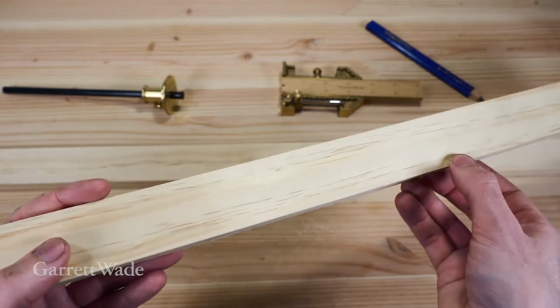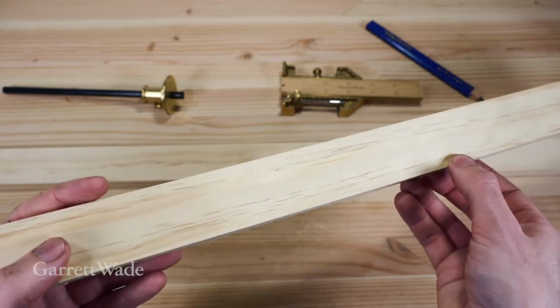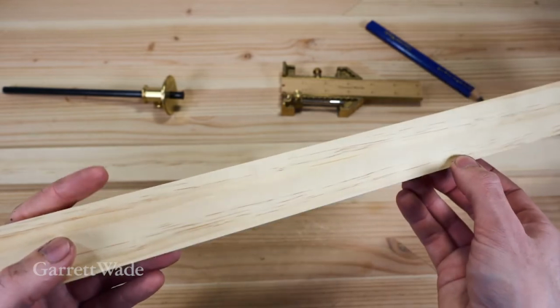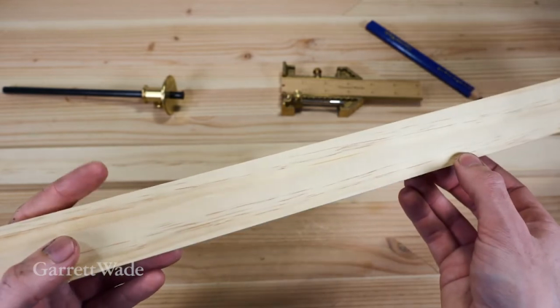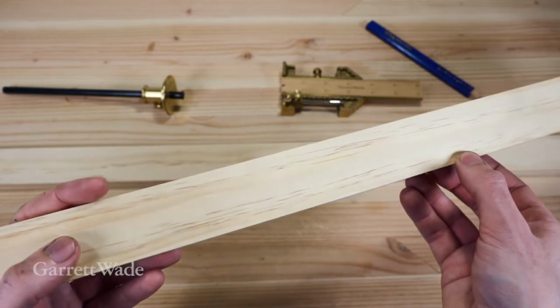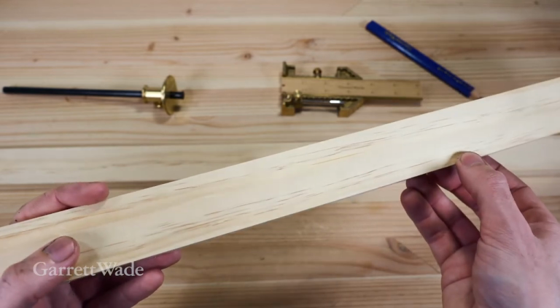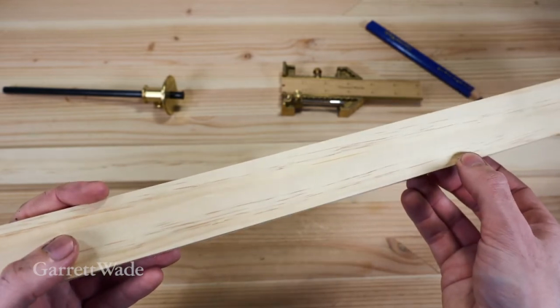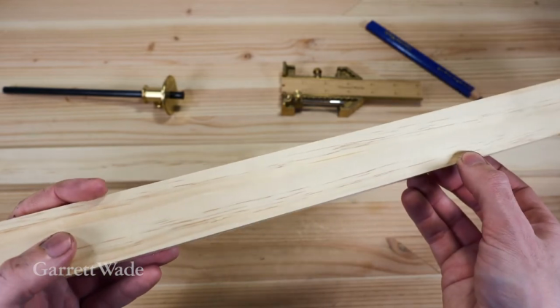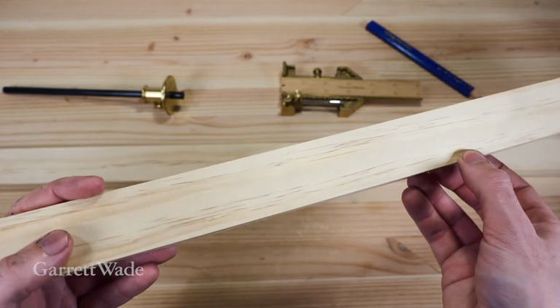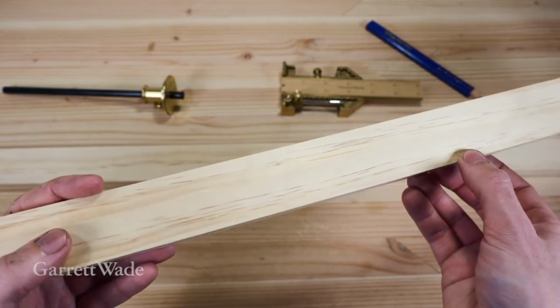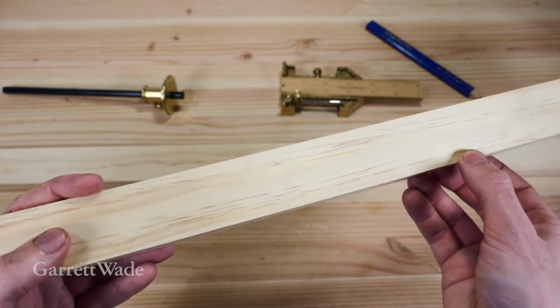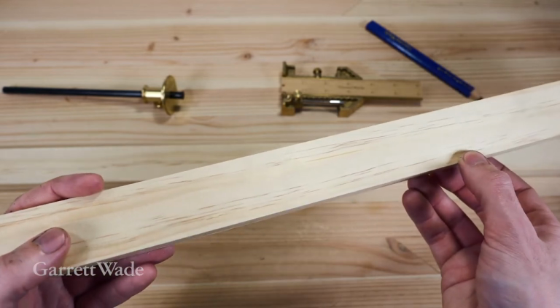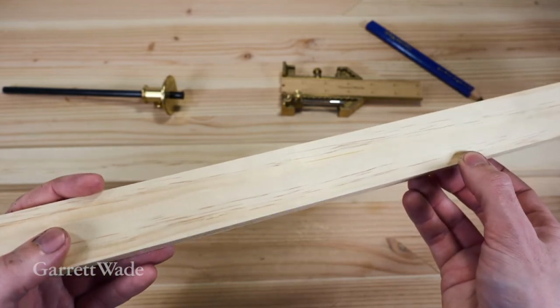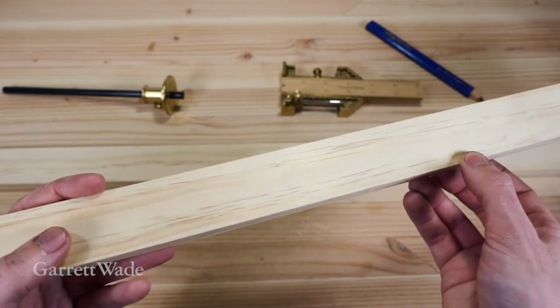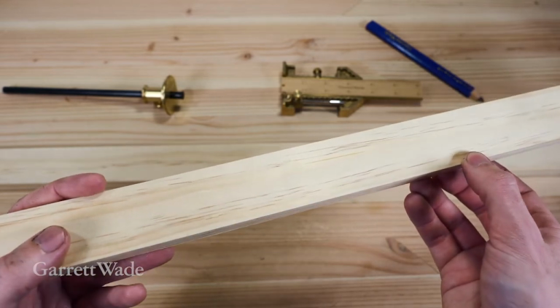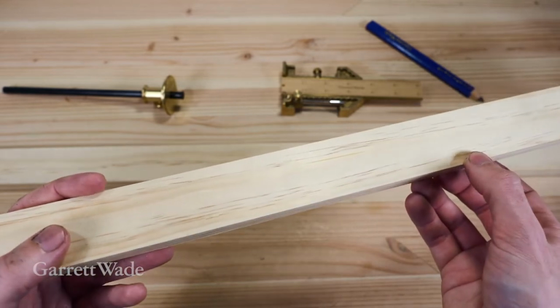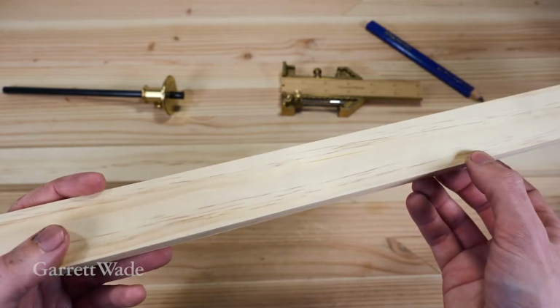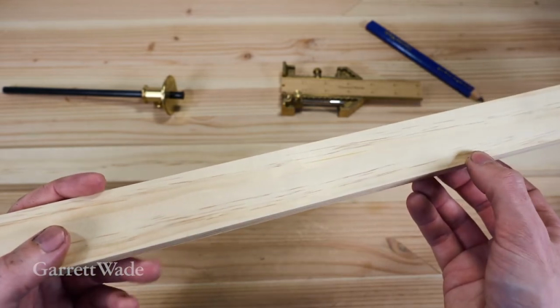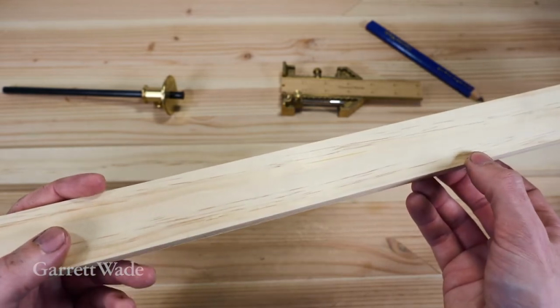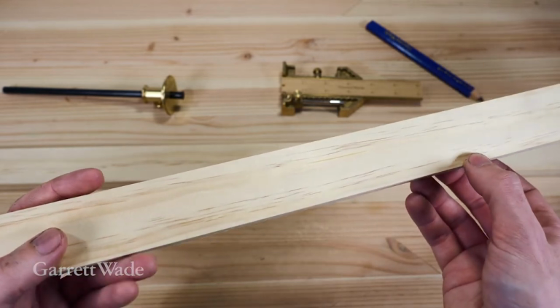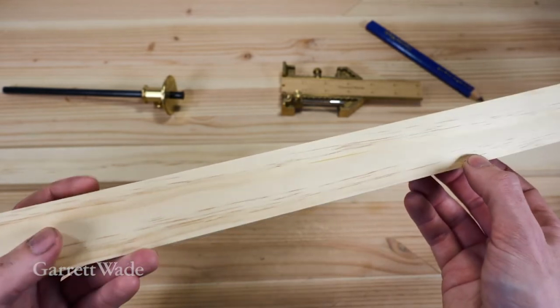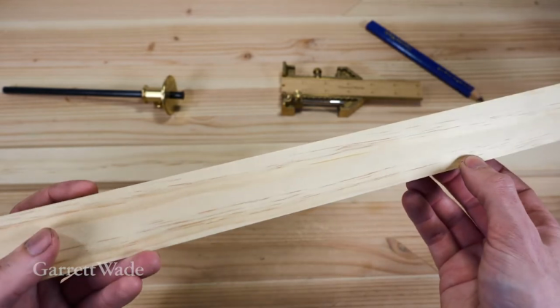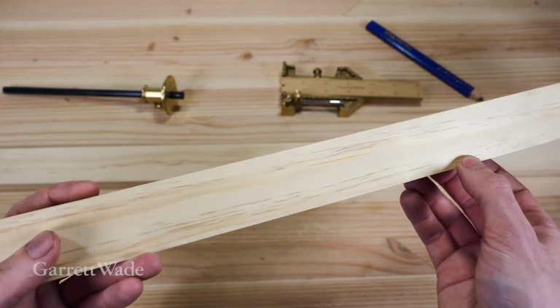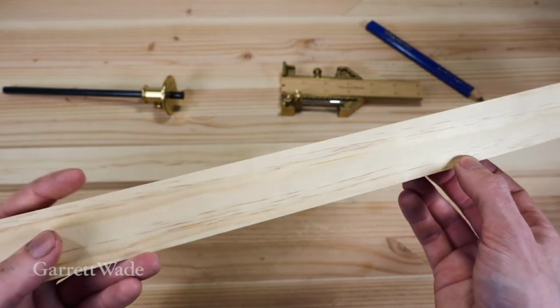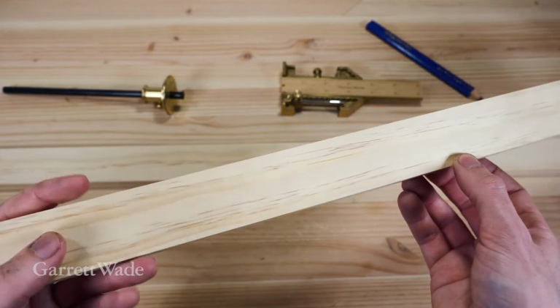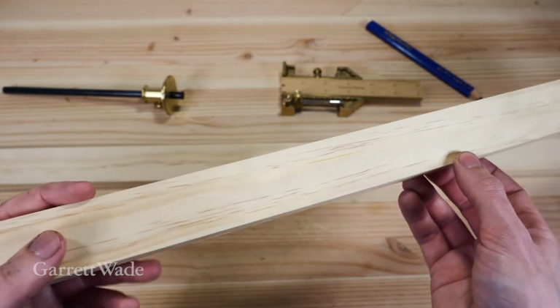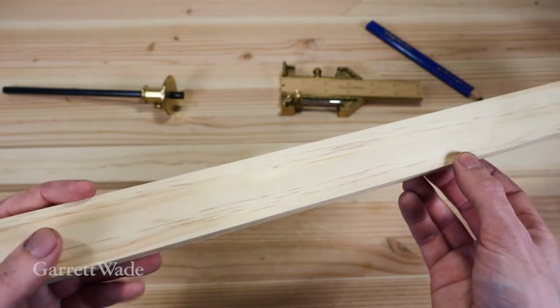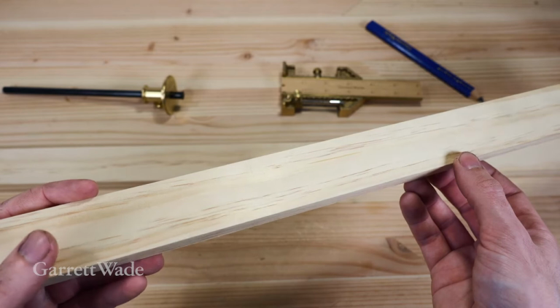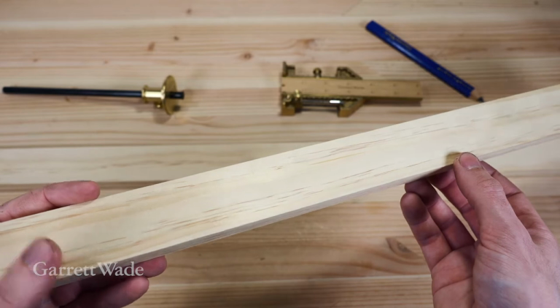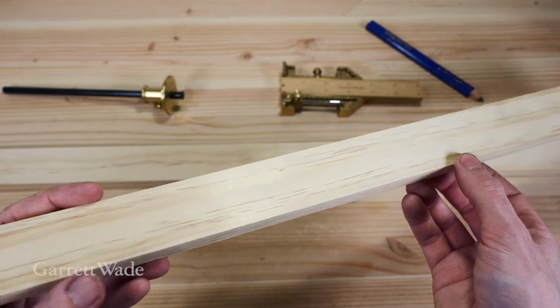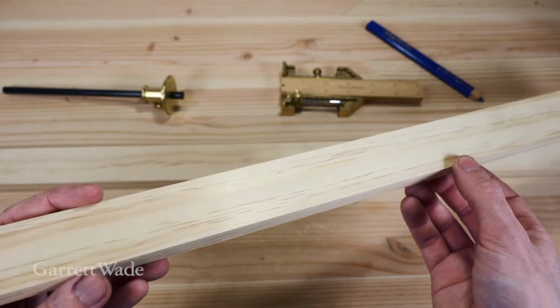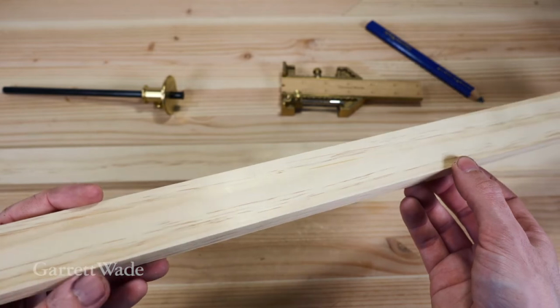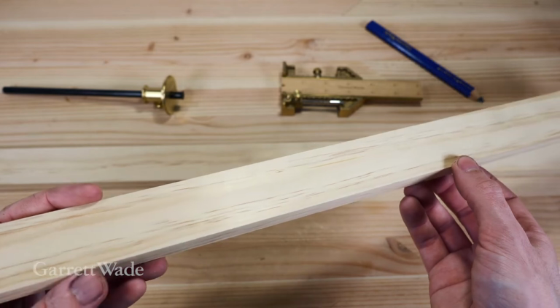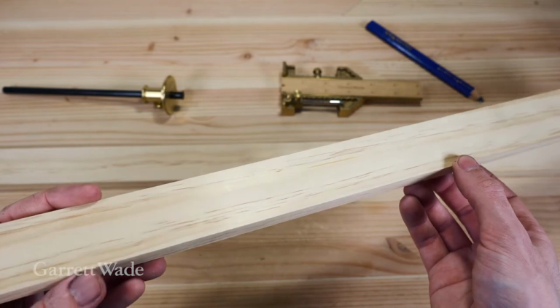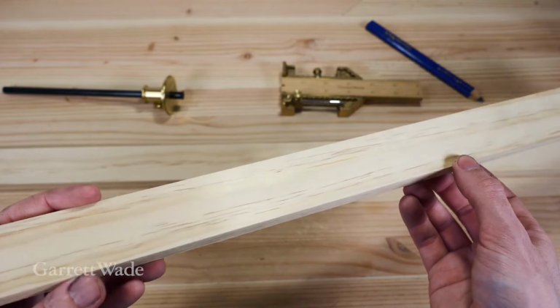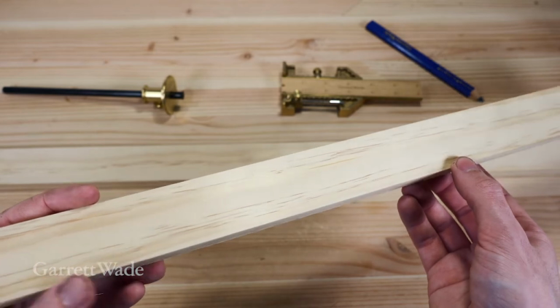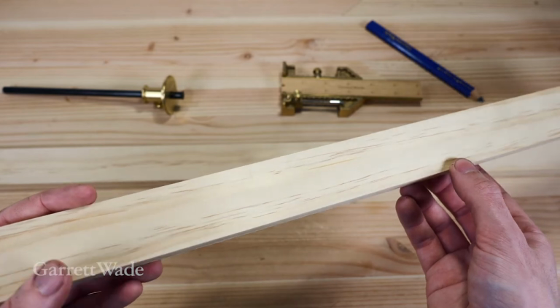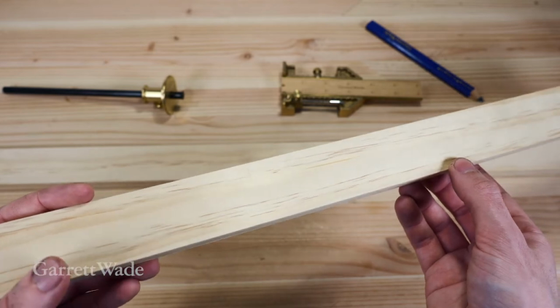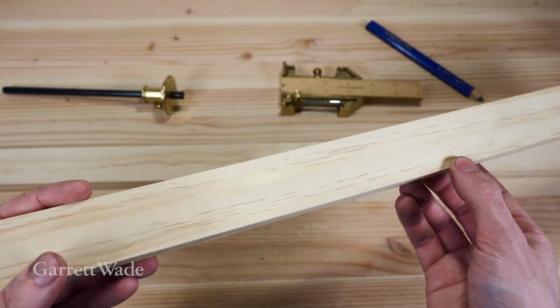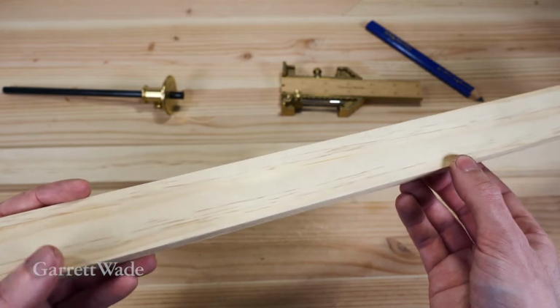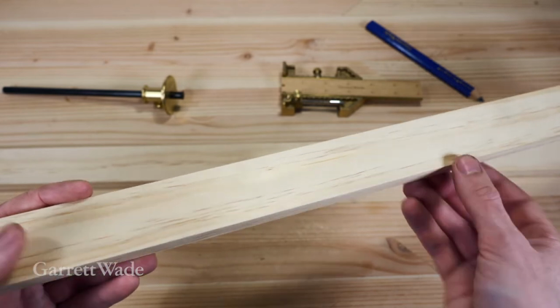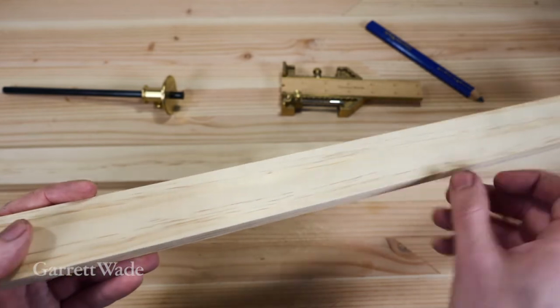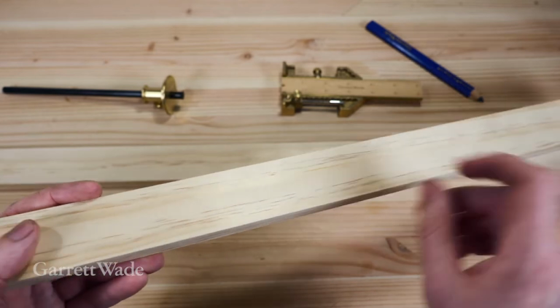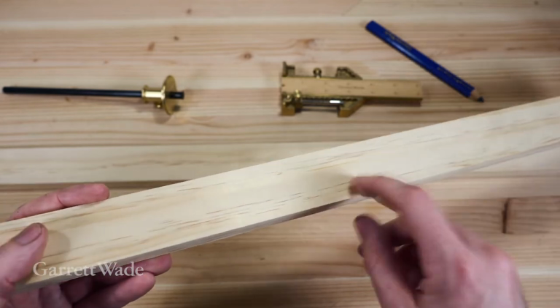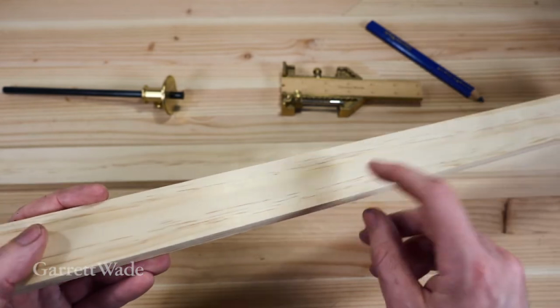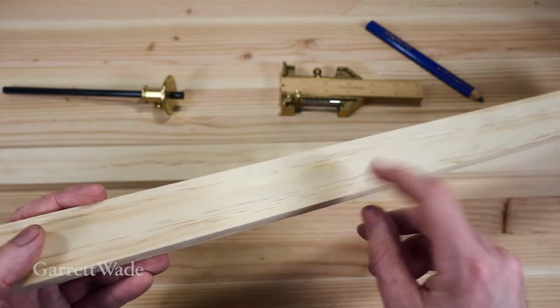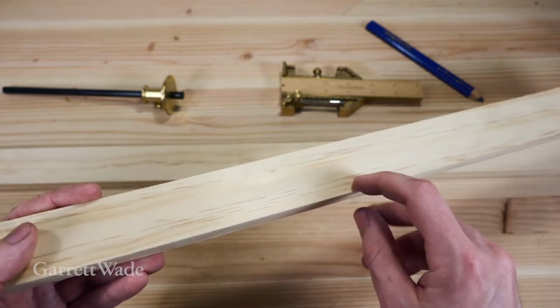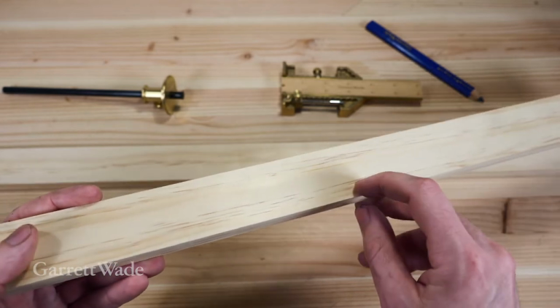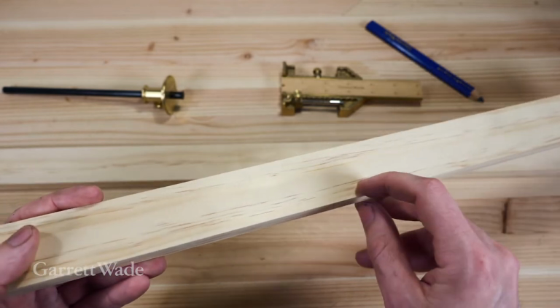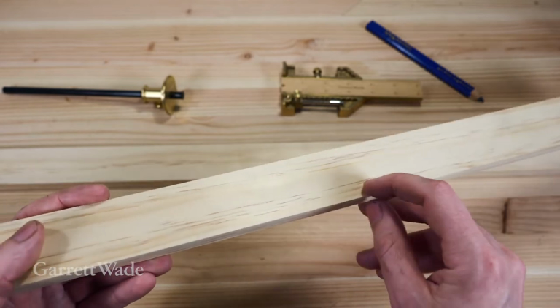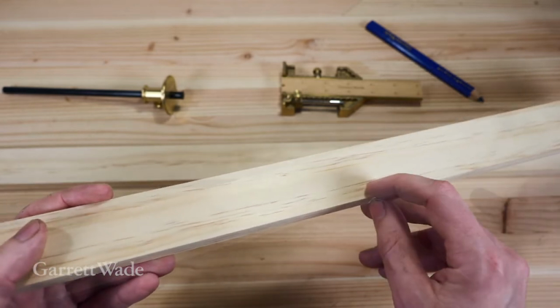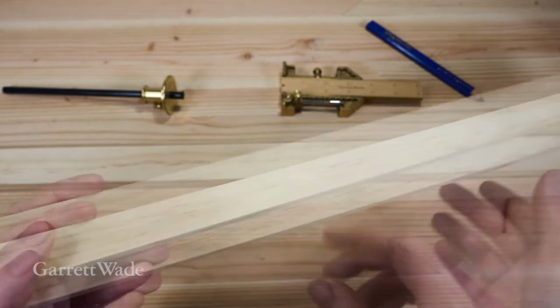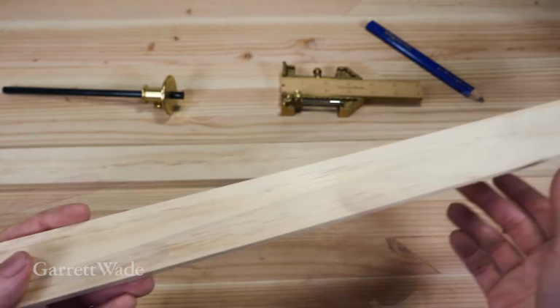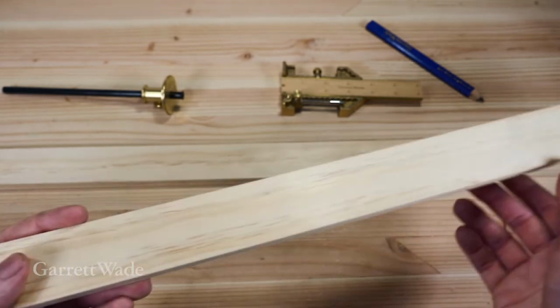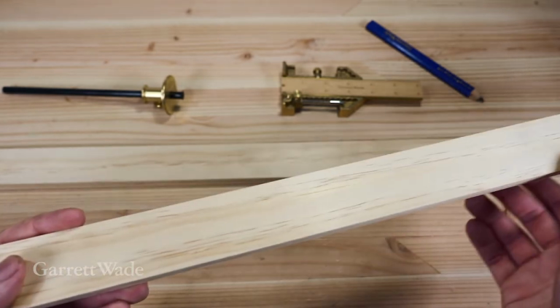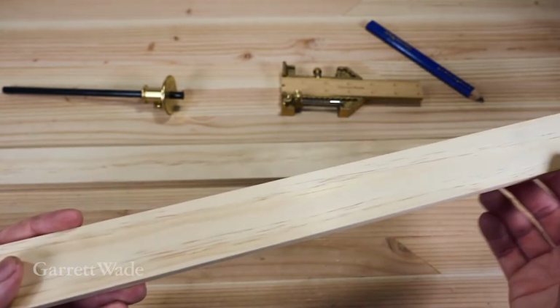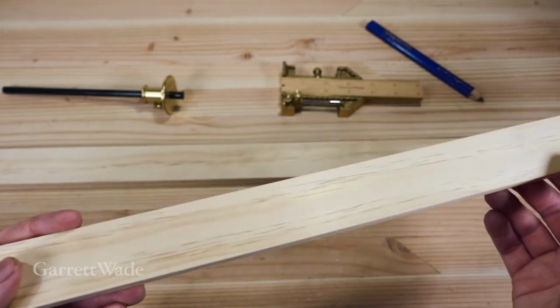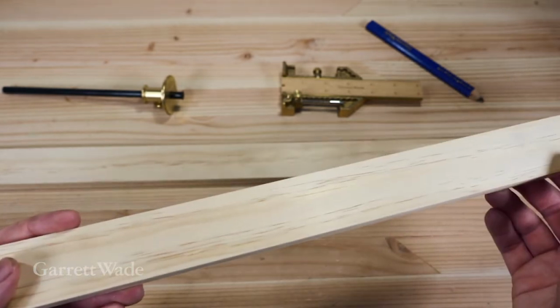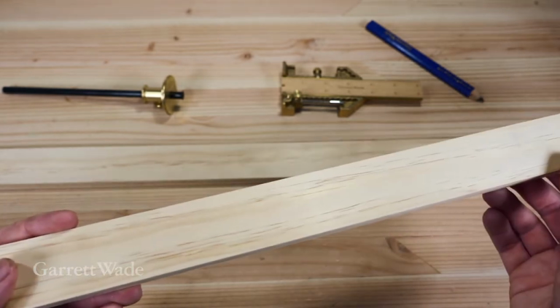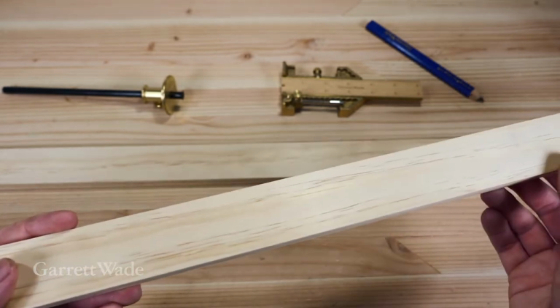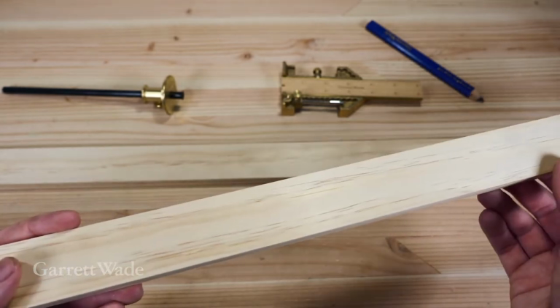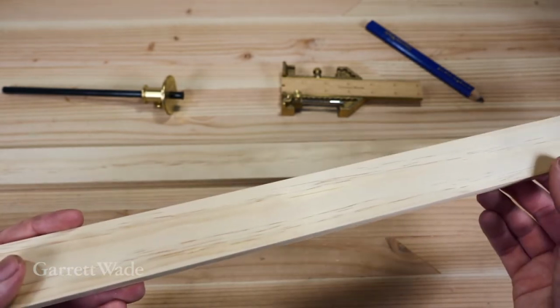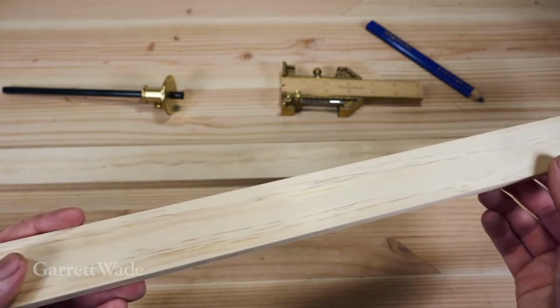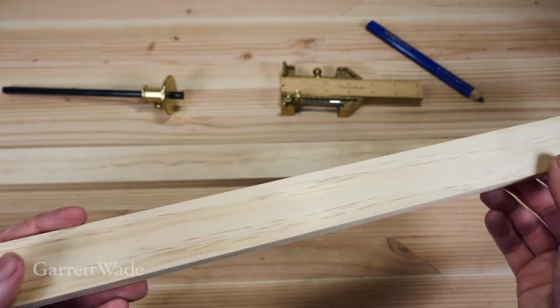If someone doesn't have too many tools or is a beginner woodworker, that can be a challenge. So with a little trick, we're actually going to bypass cutting a rabbit completely.